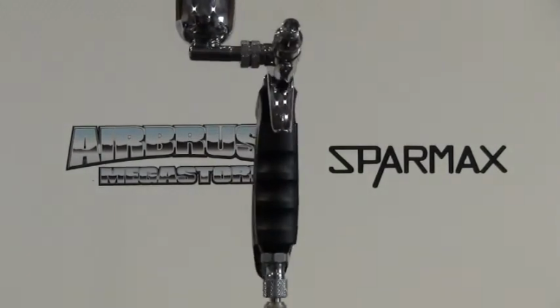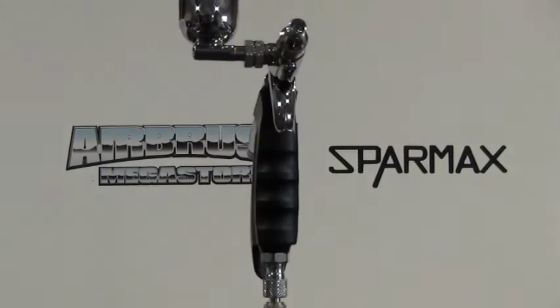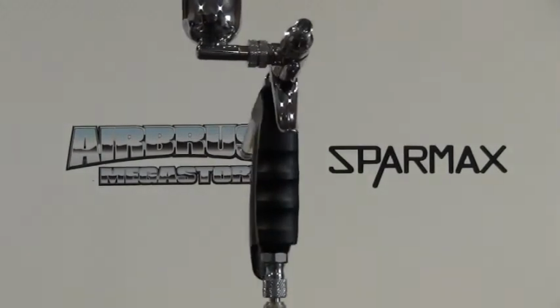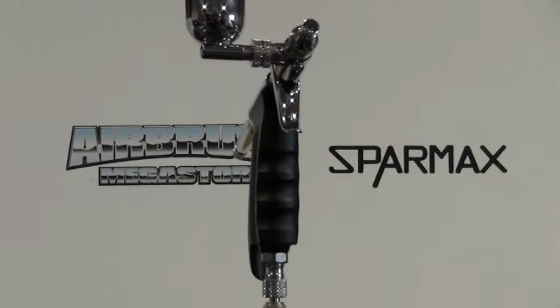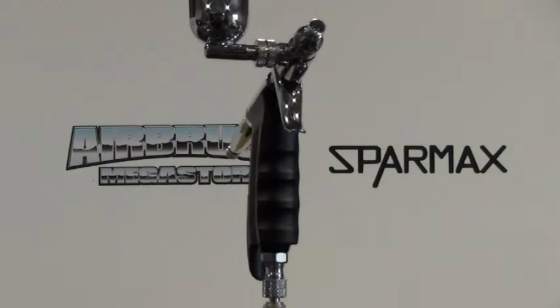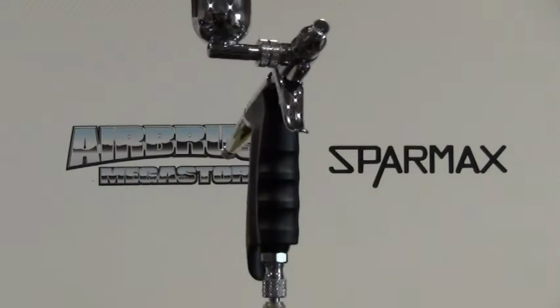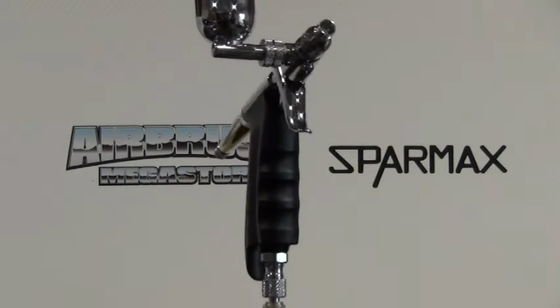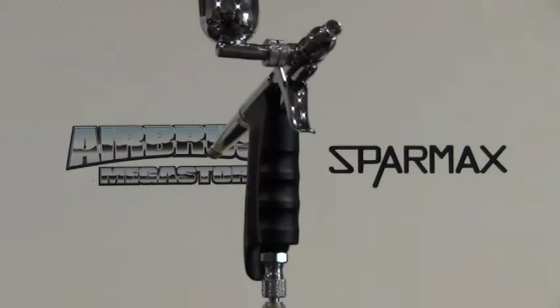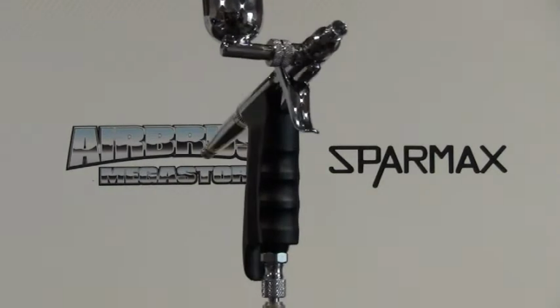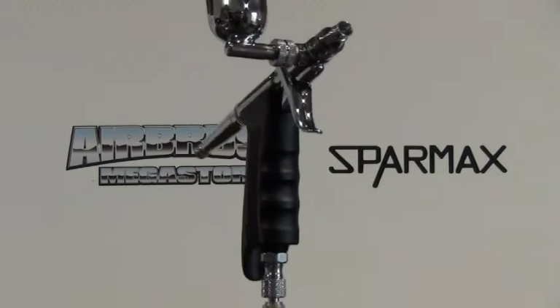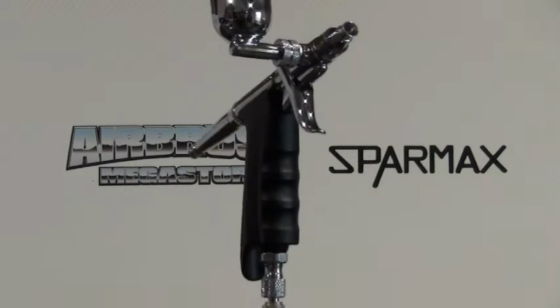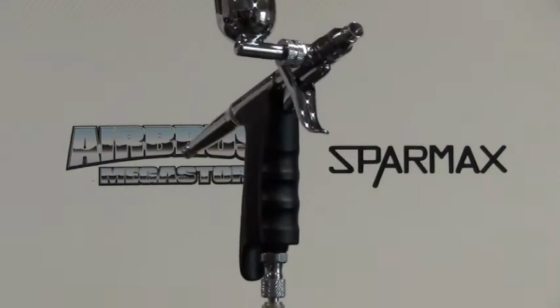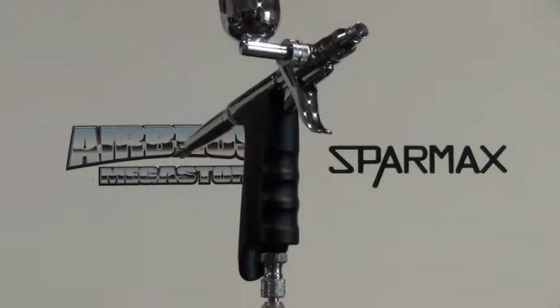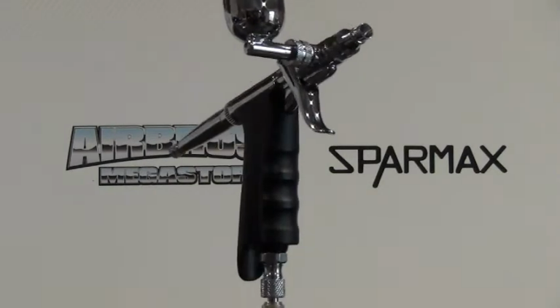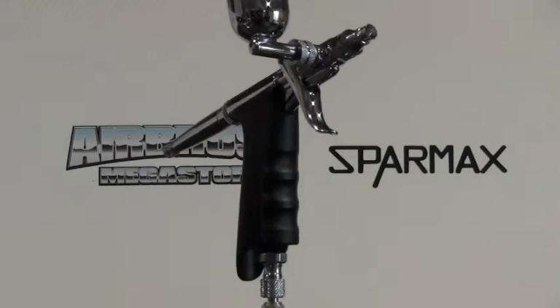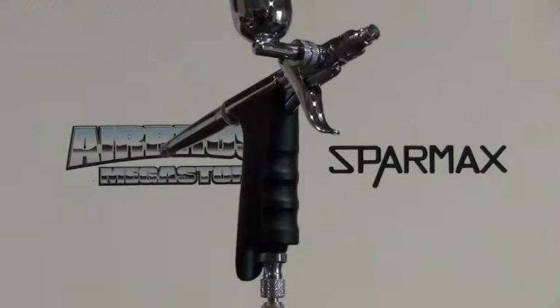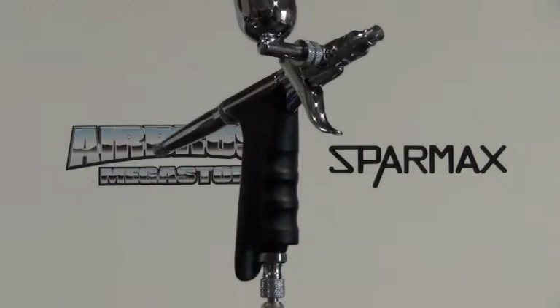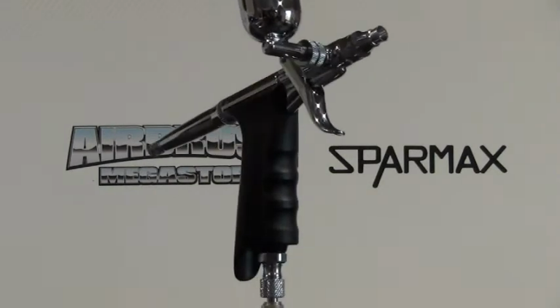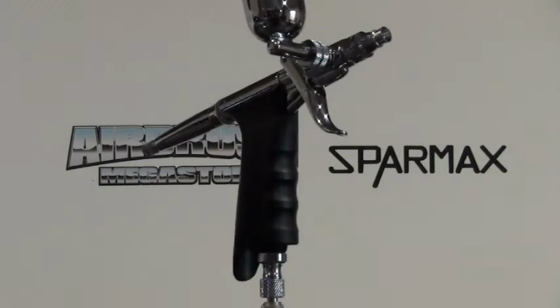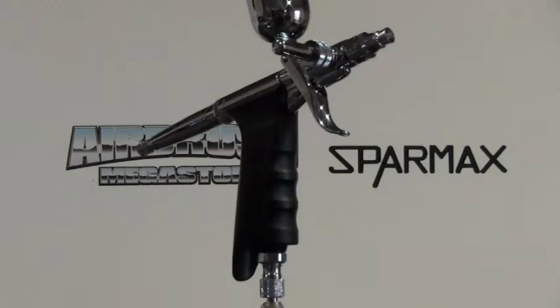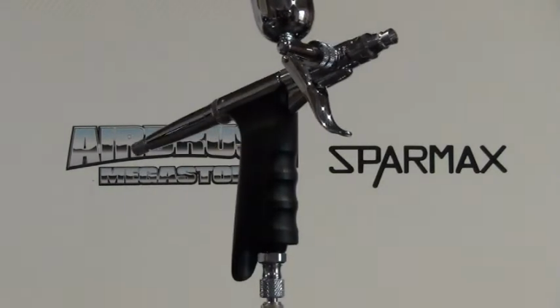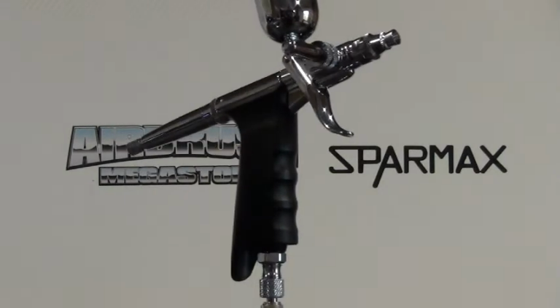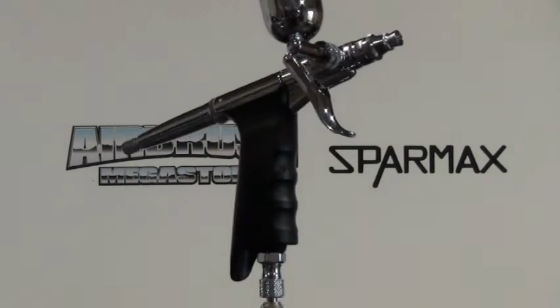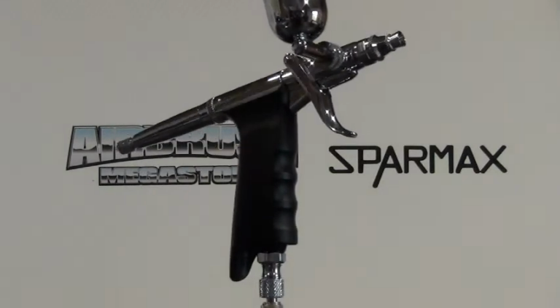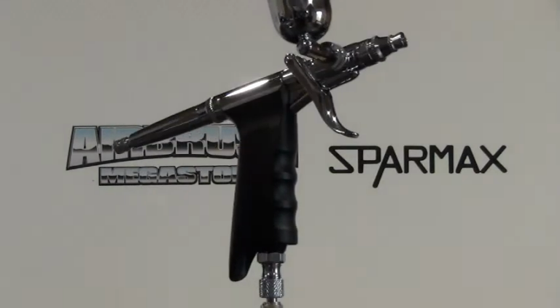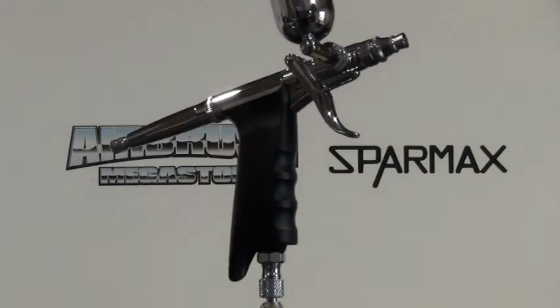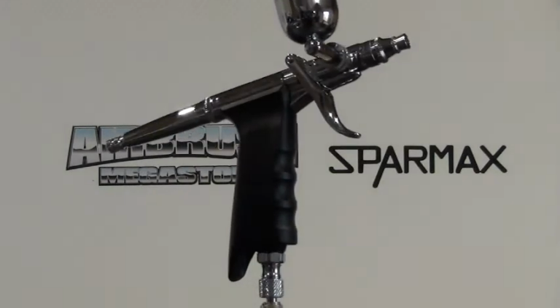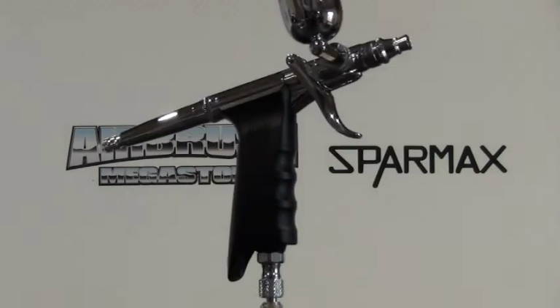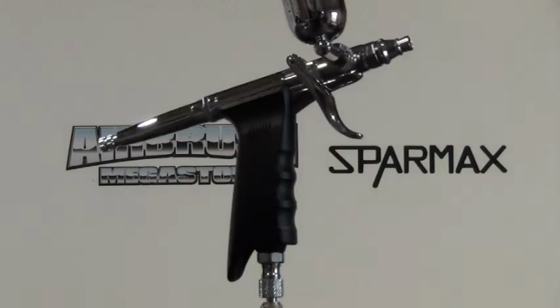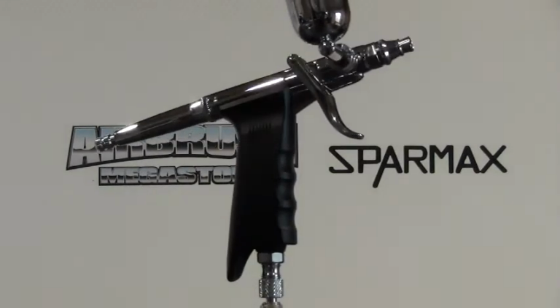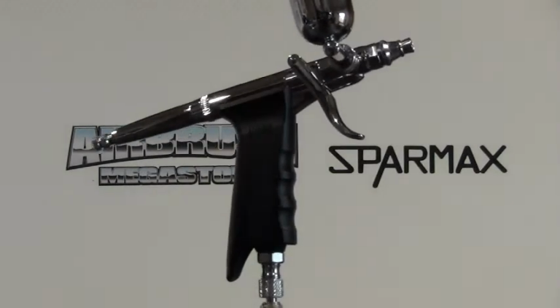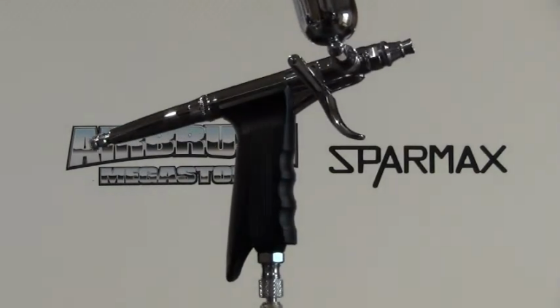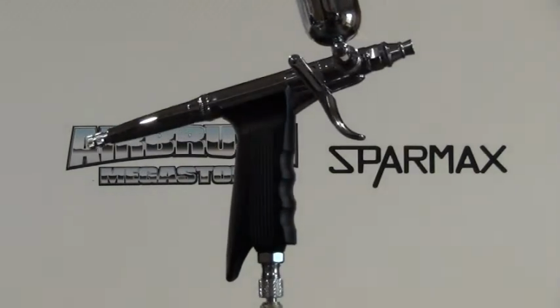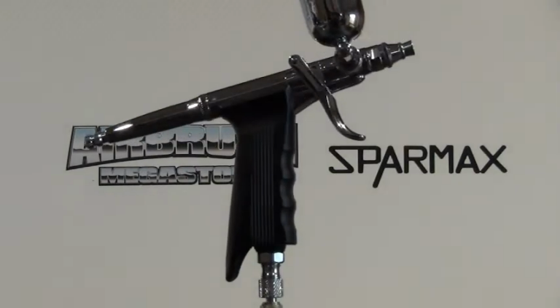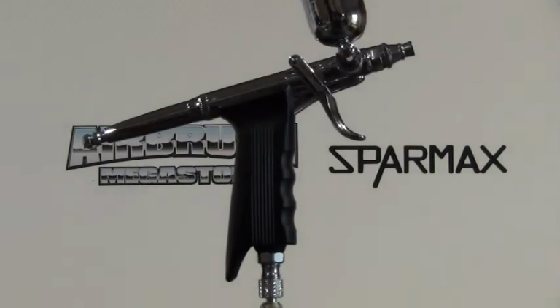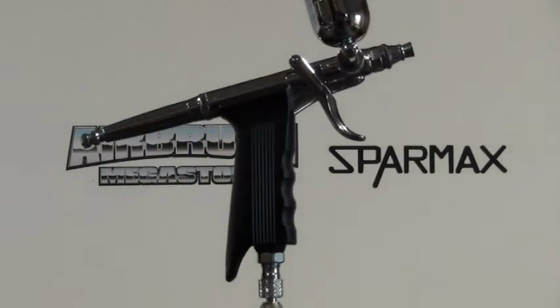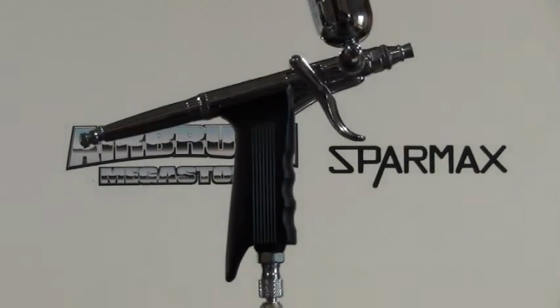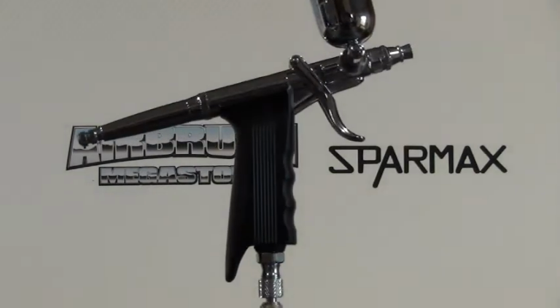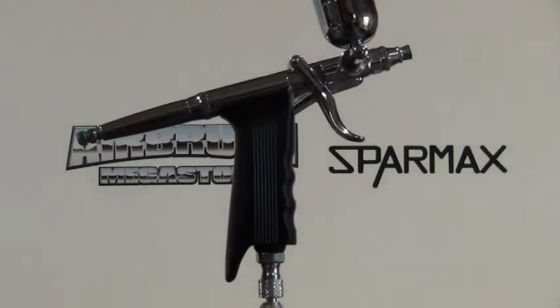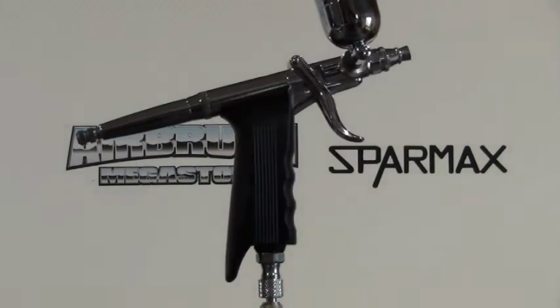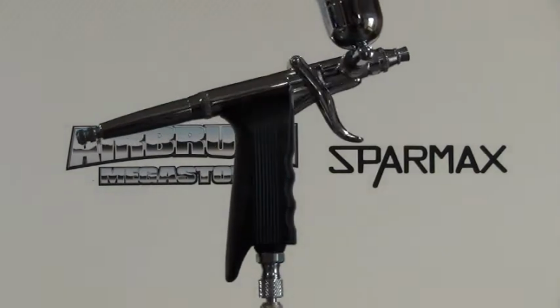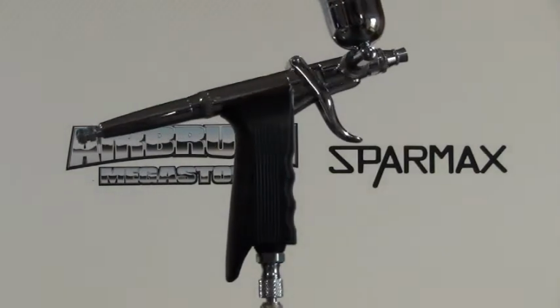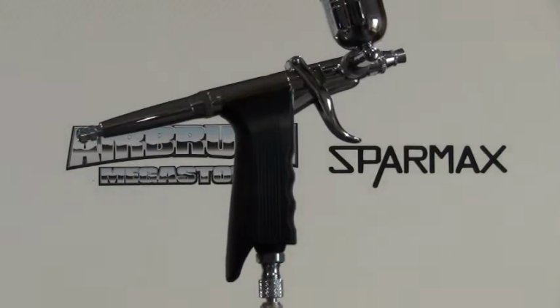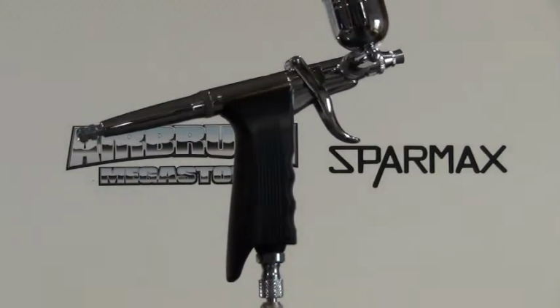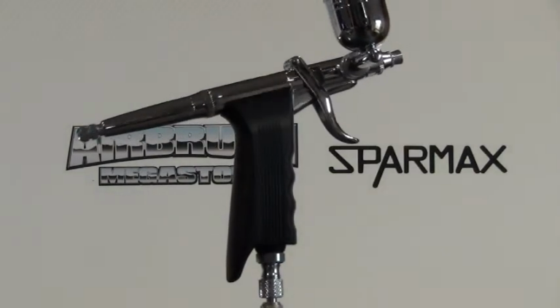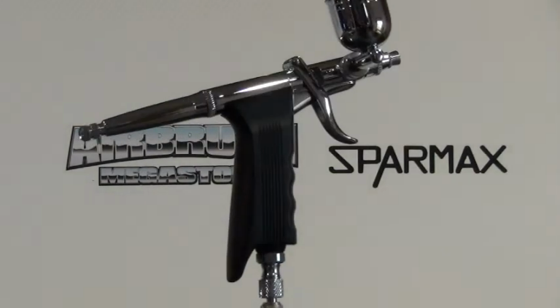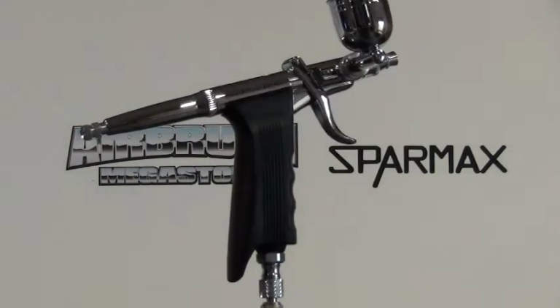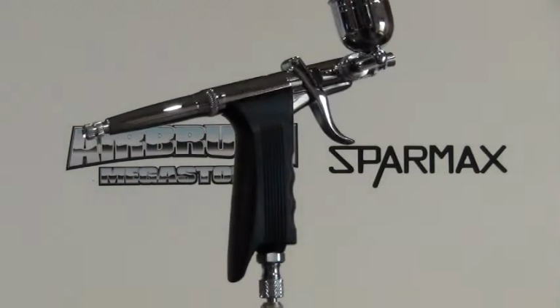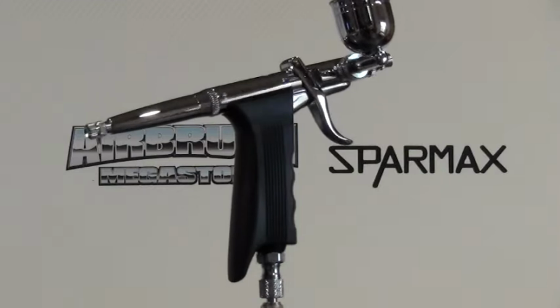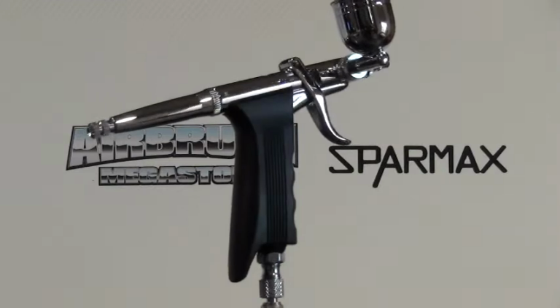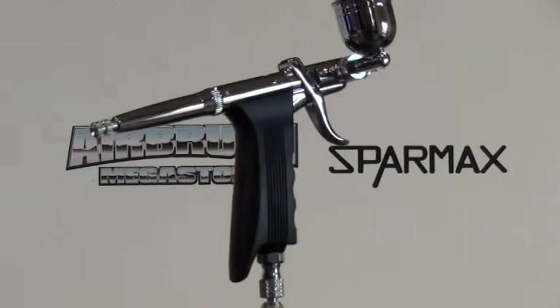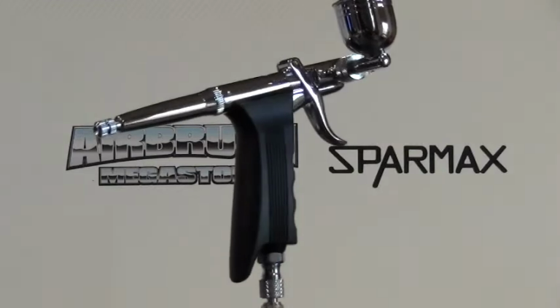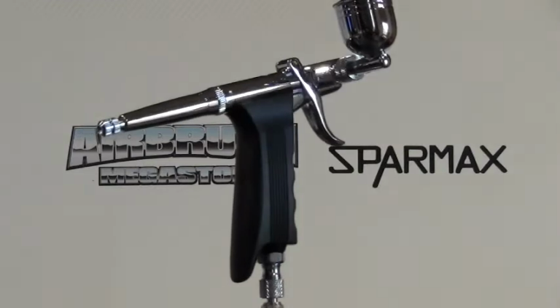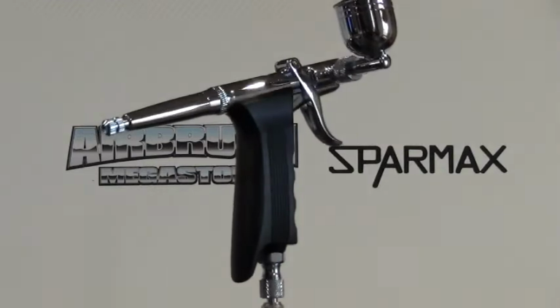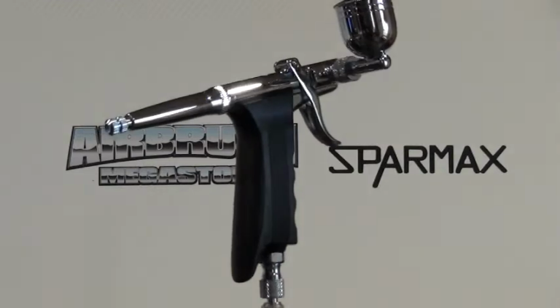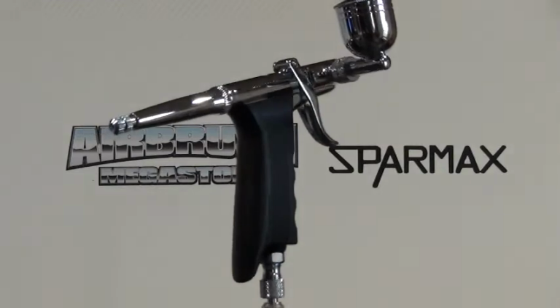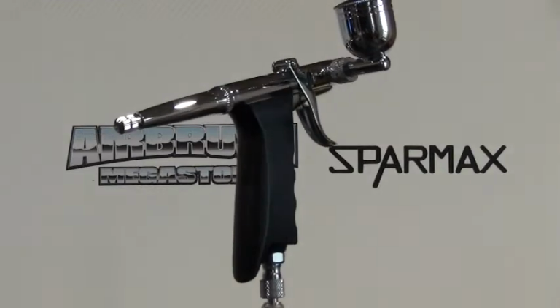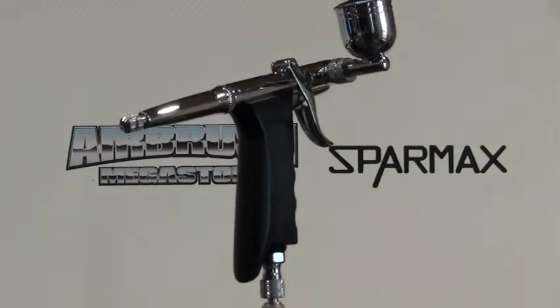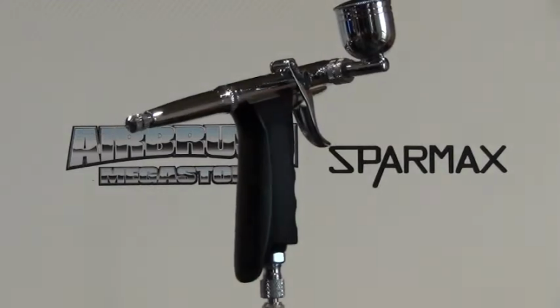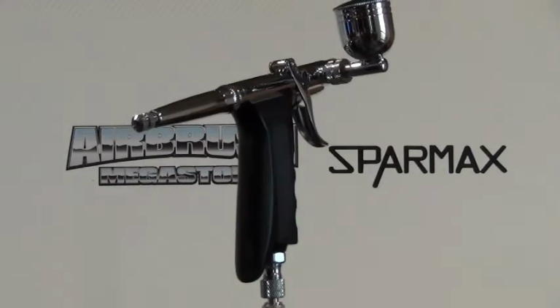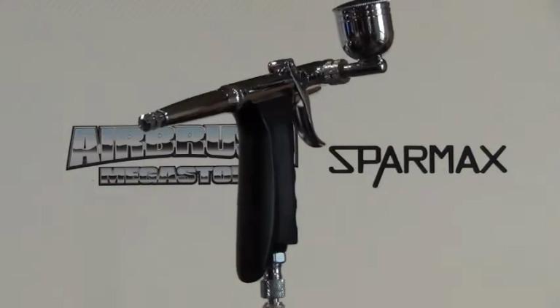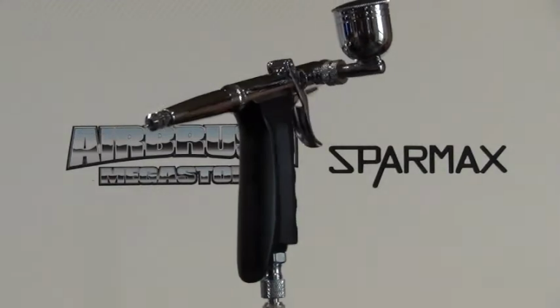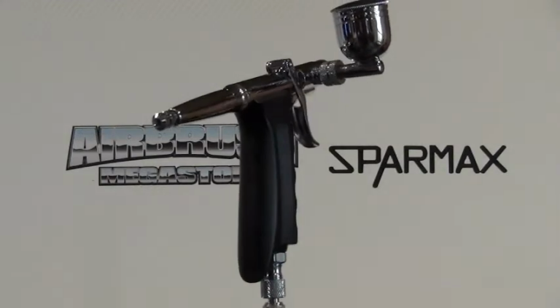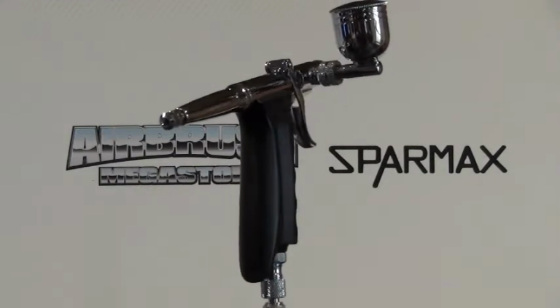Airbrush Megastore stocks genuine replacement parts for this airbrush. This airbrush is covered by a one-year Australia-wide structural warranty, upheld by Anestal Water, the Australian importer.